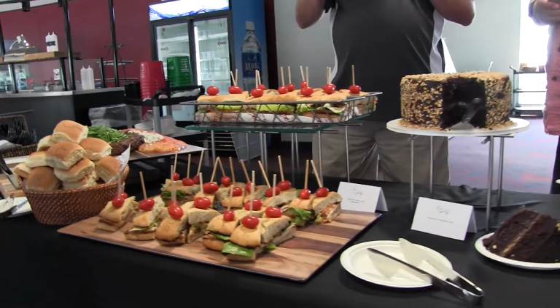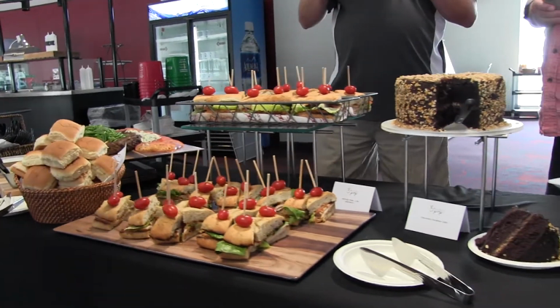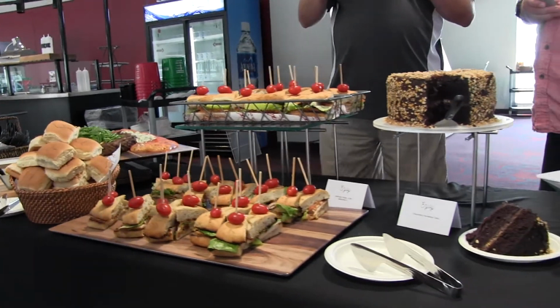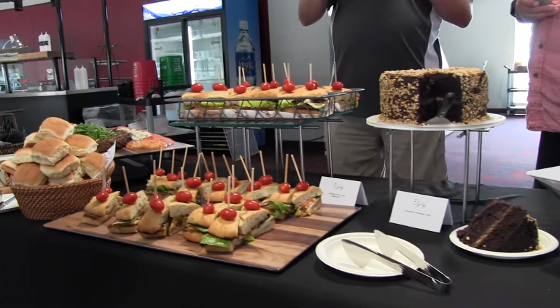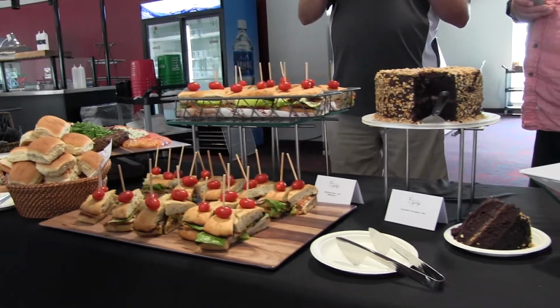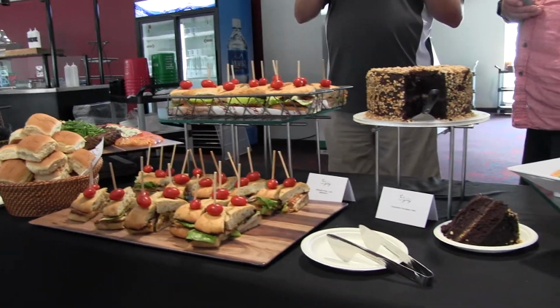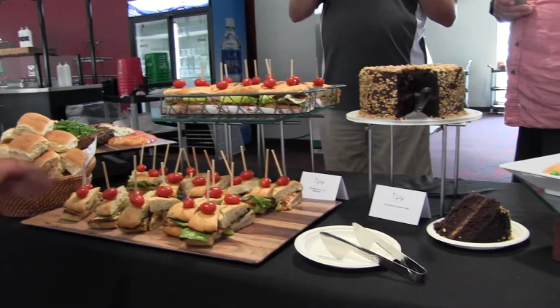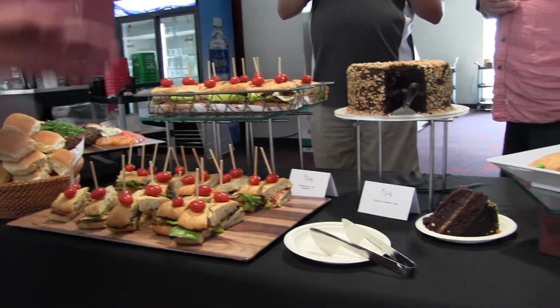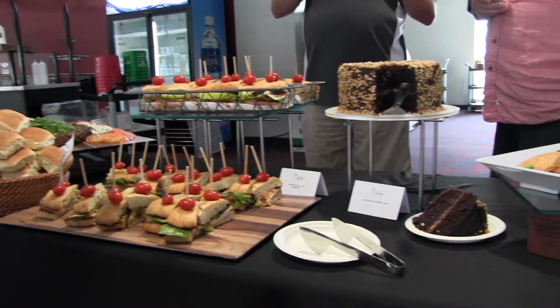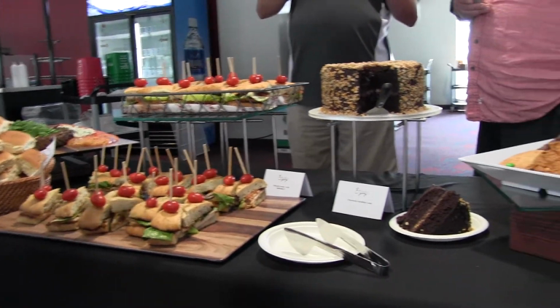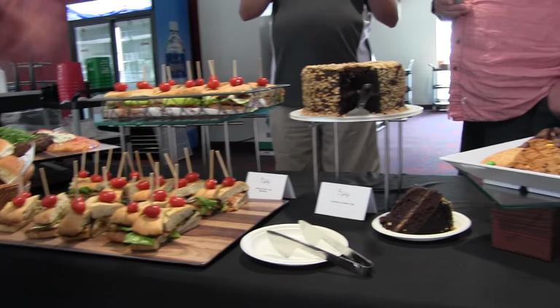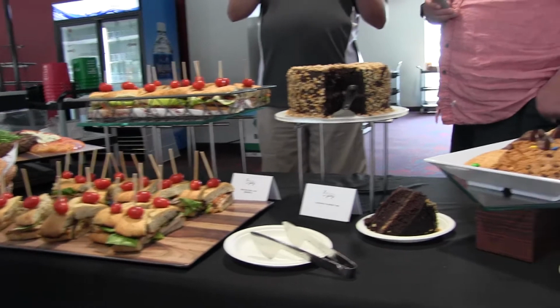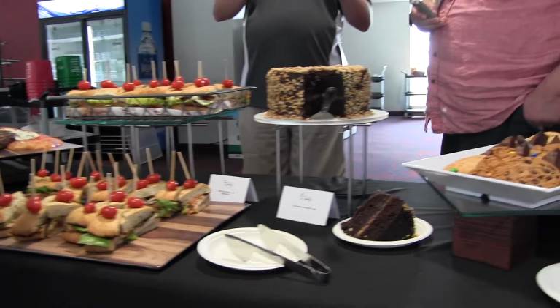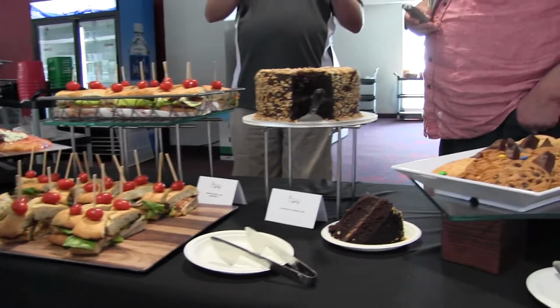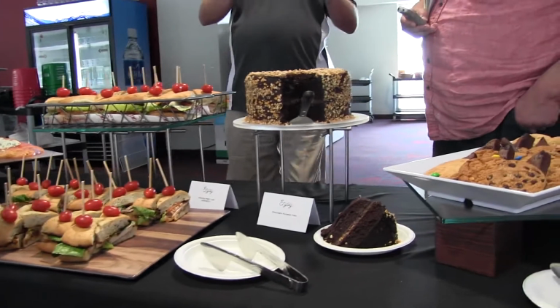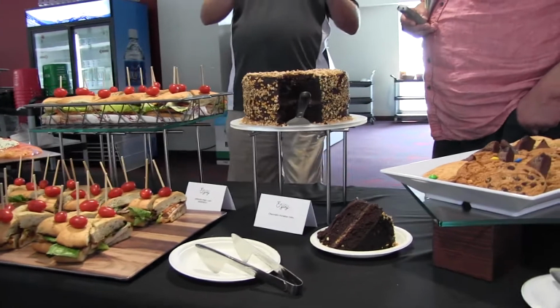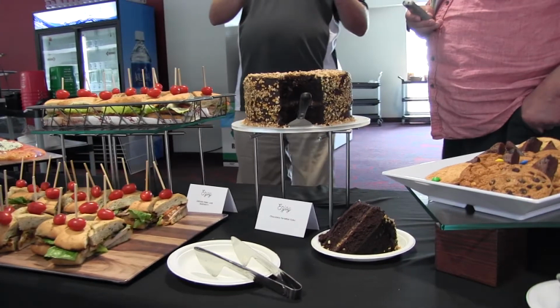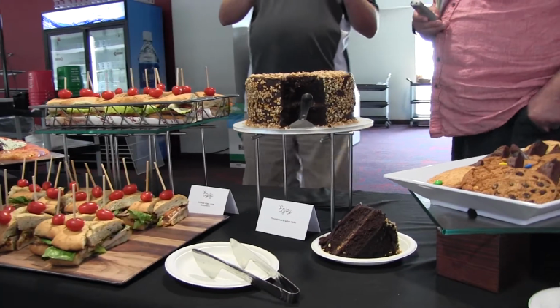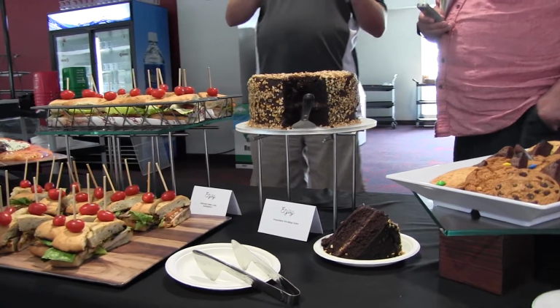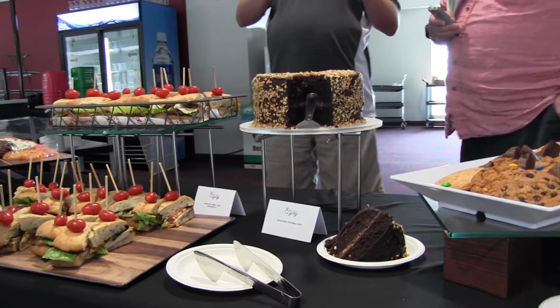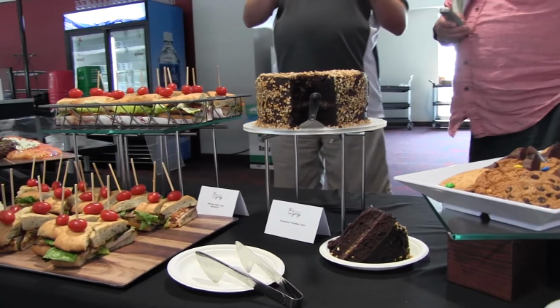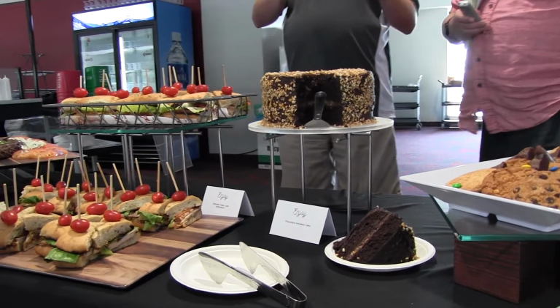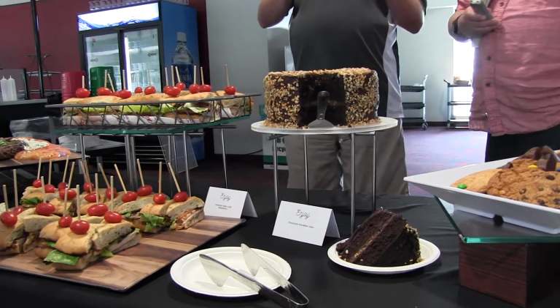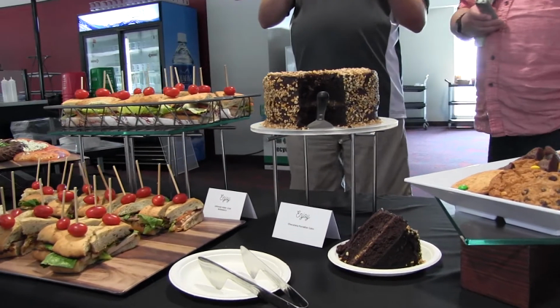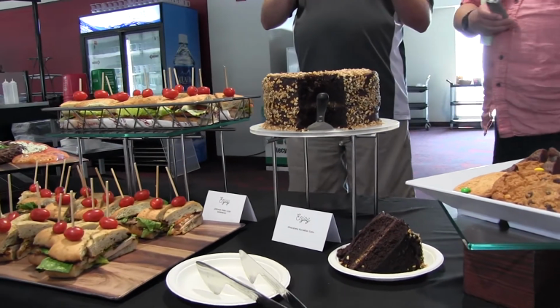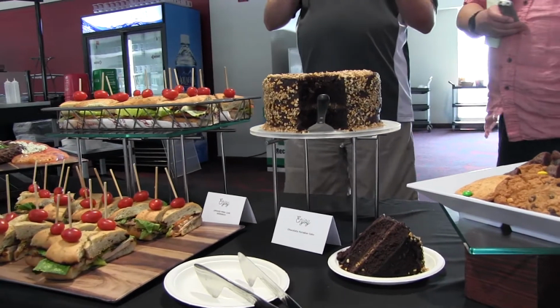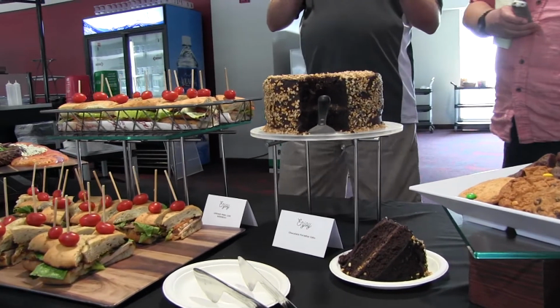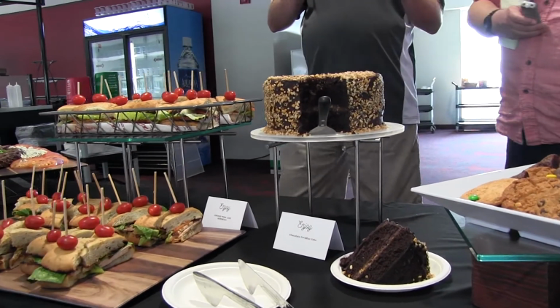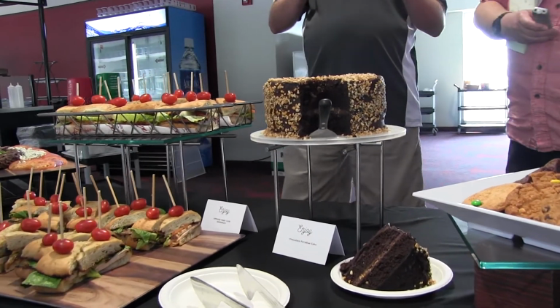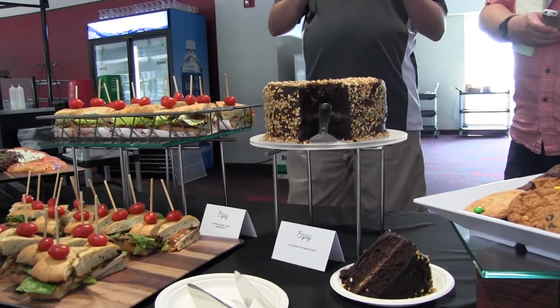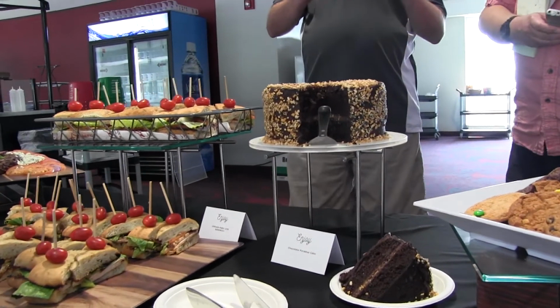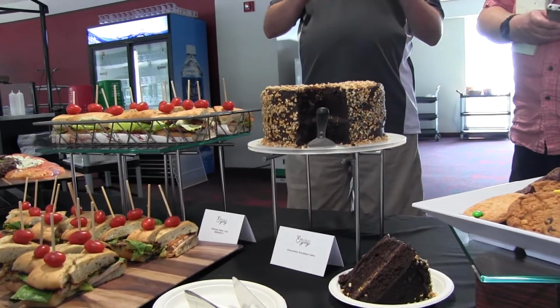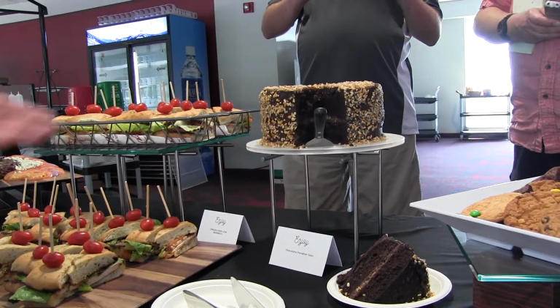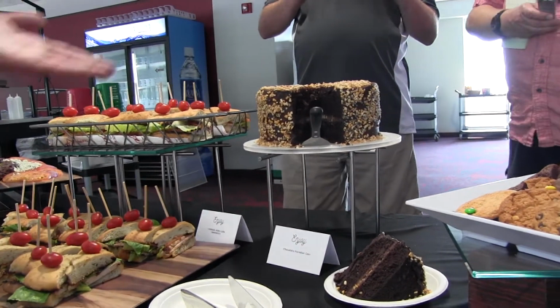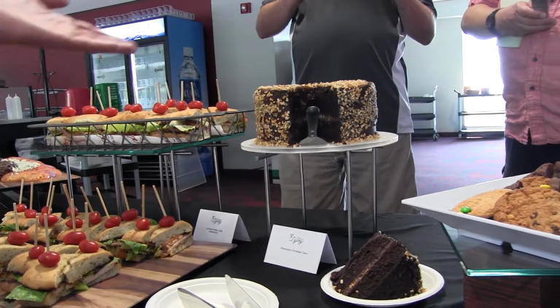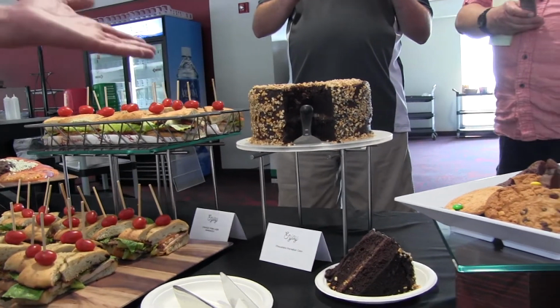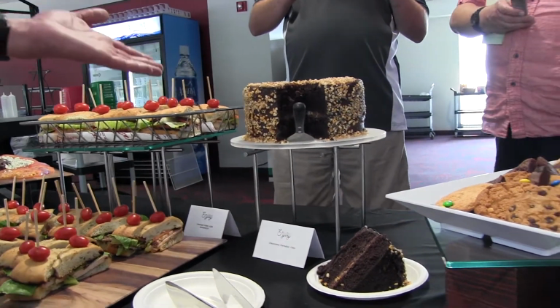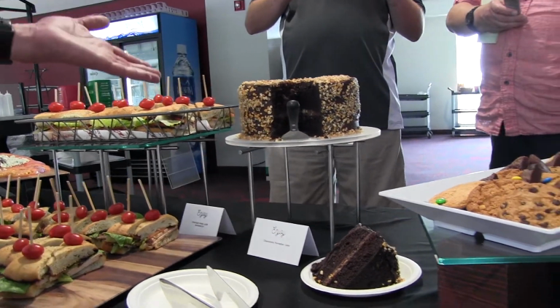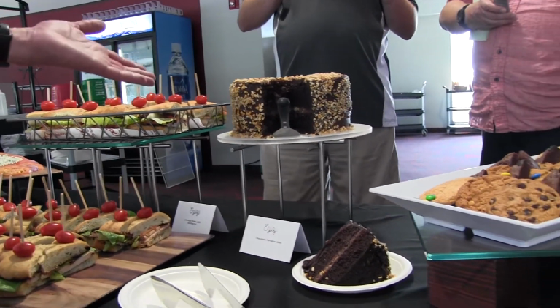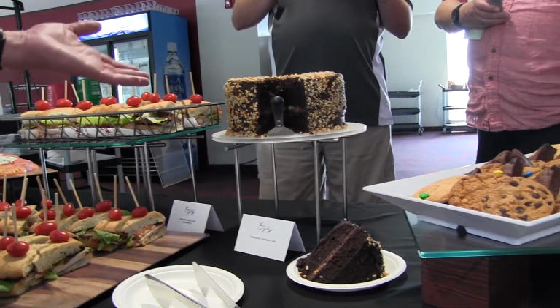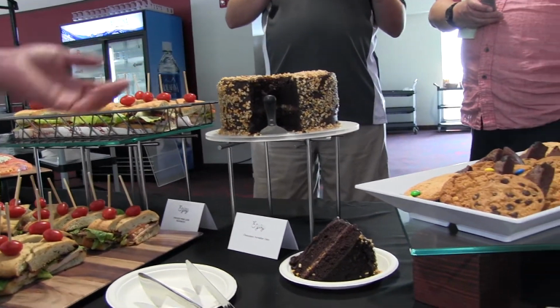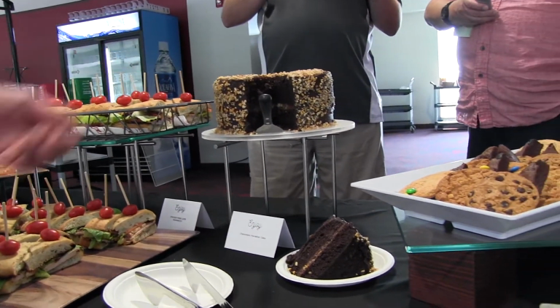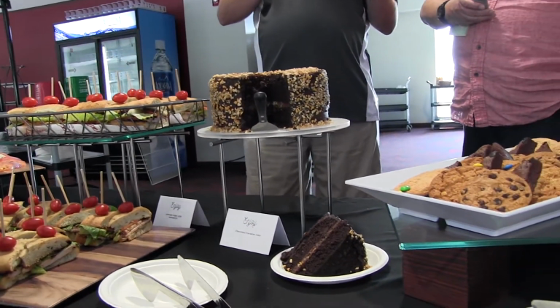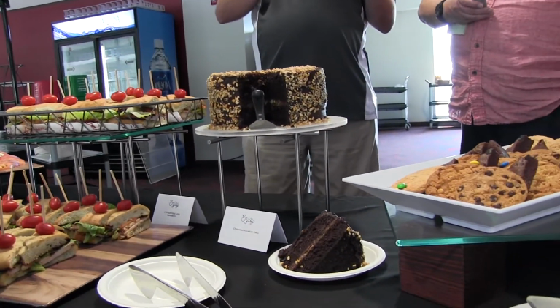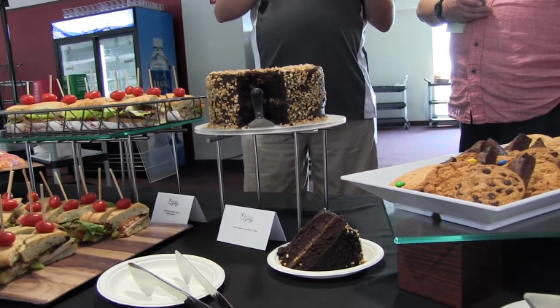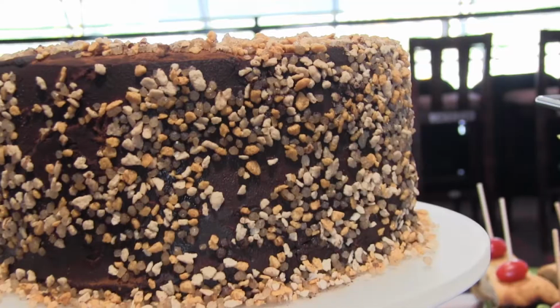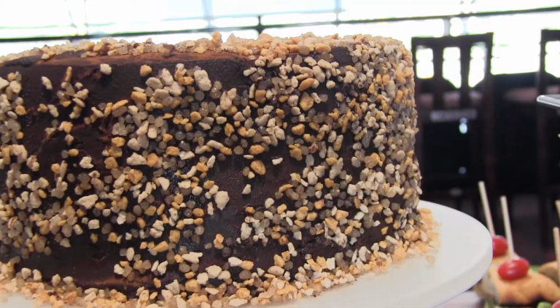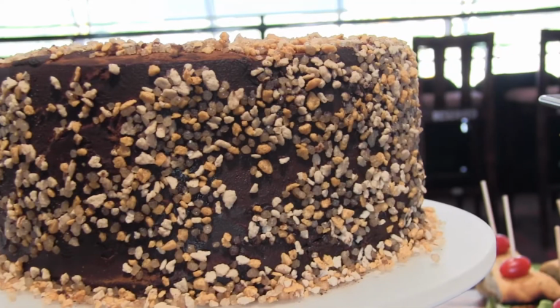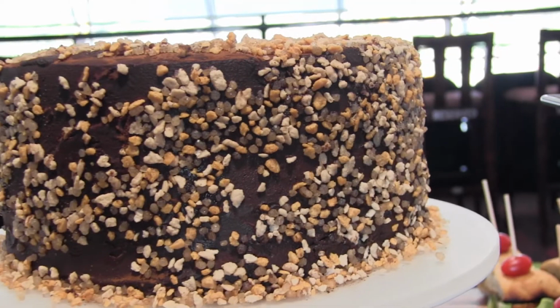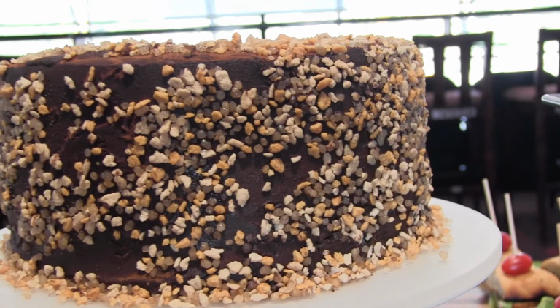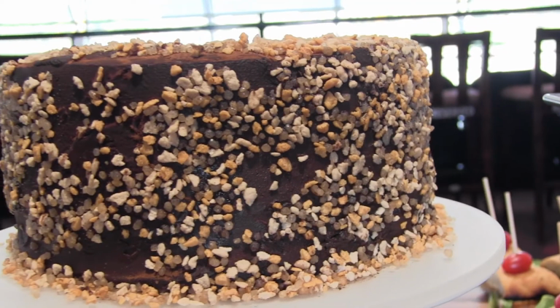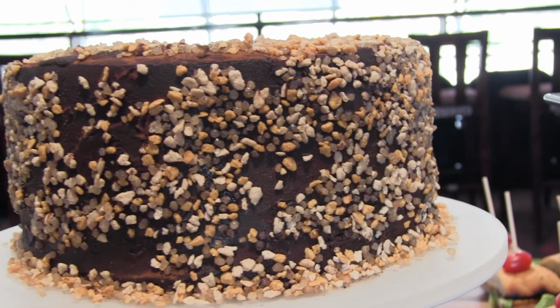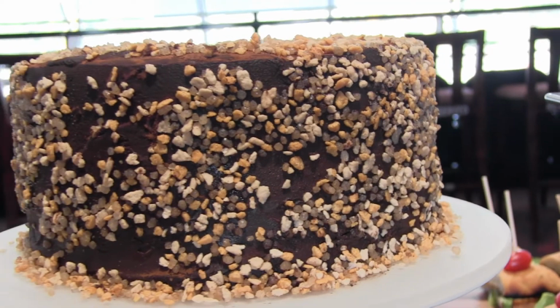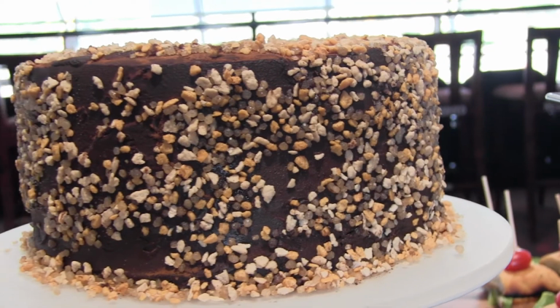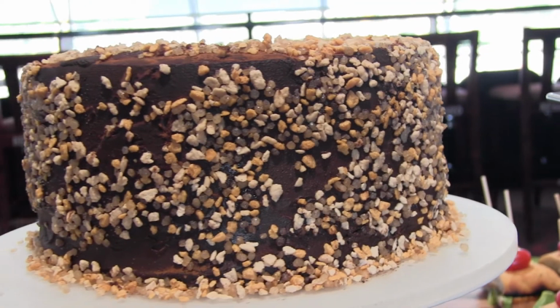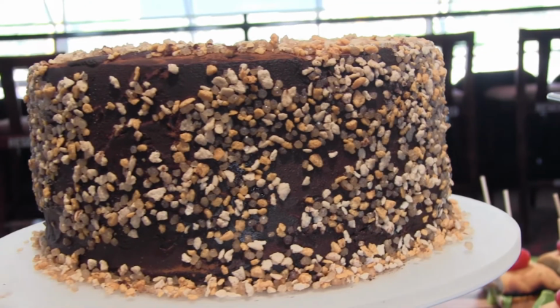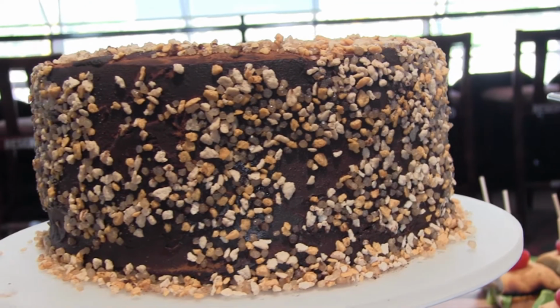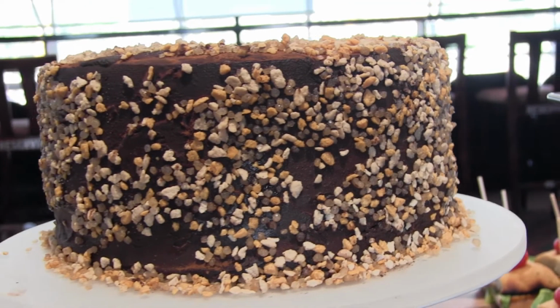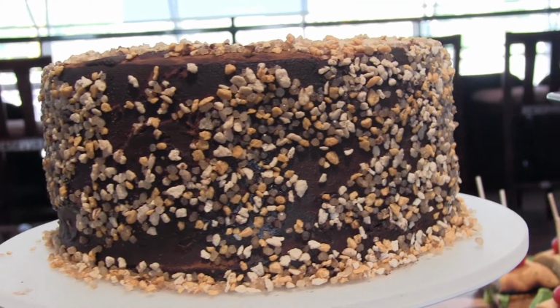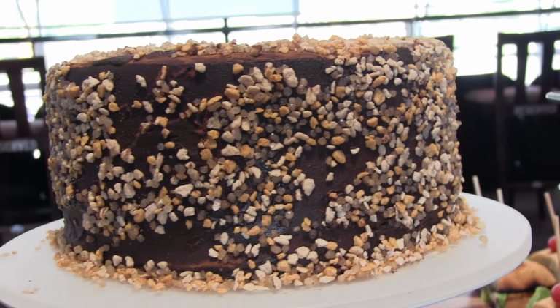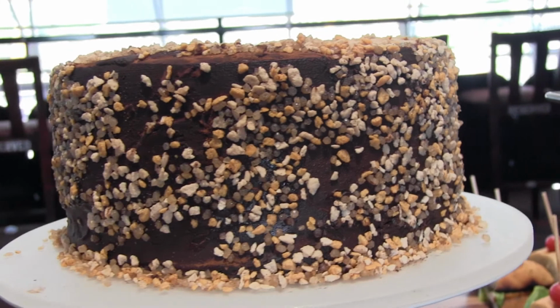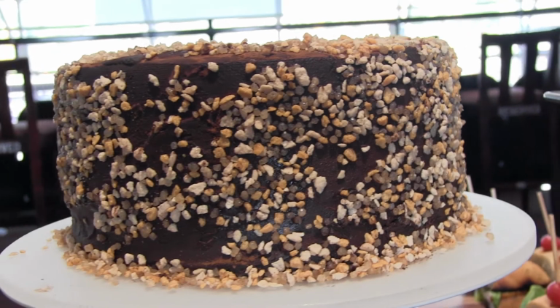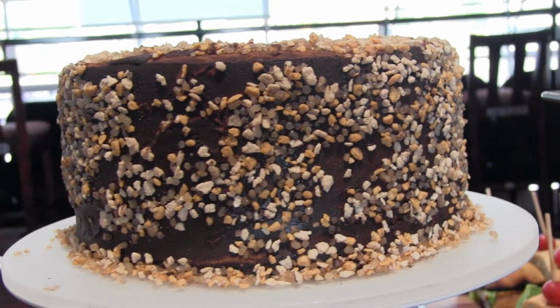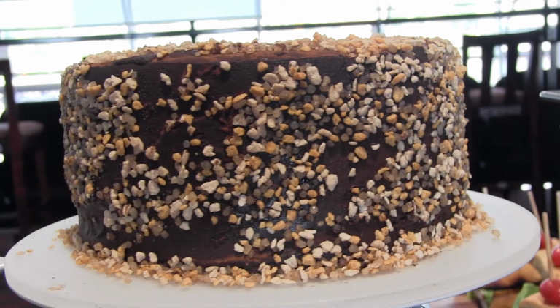We have a couple of sweet offerings. This is our chocolate party cake. We also have some cookies and brownies.